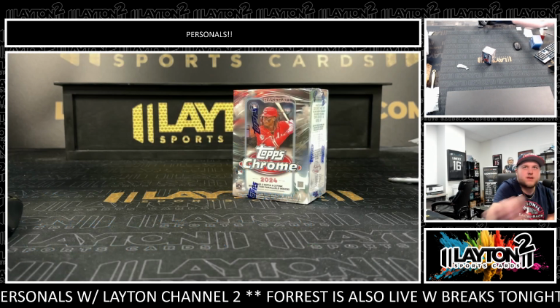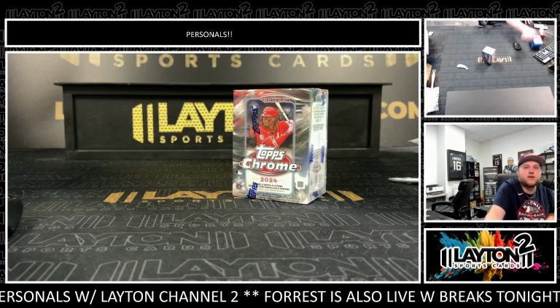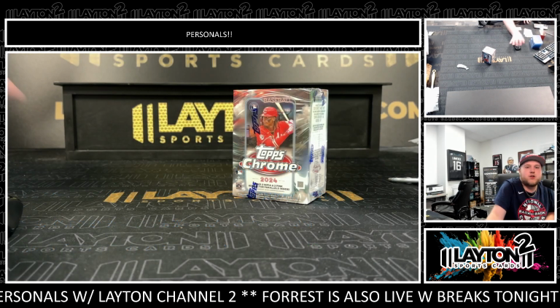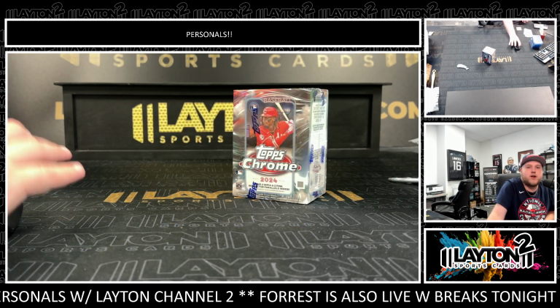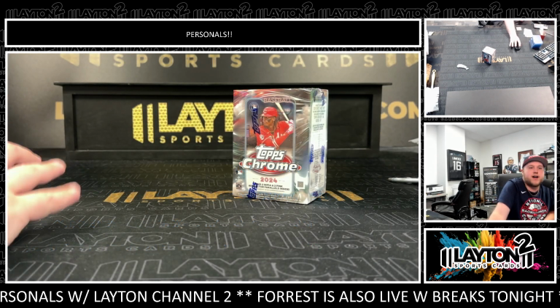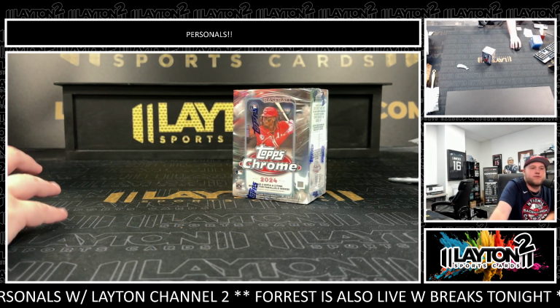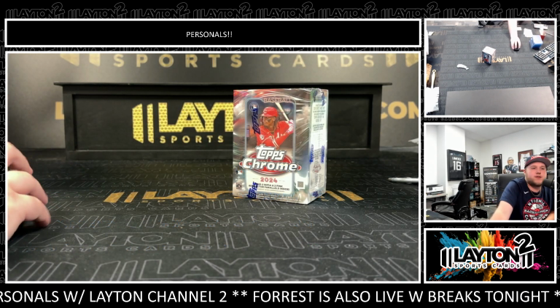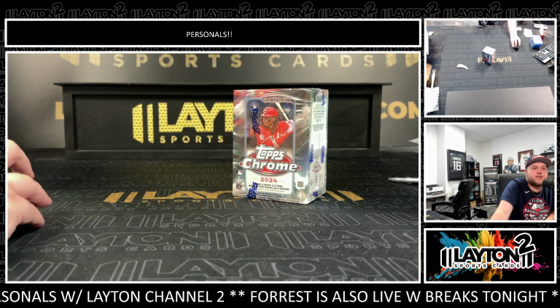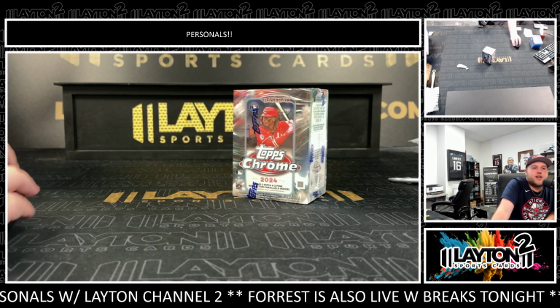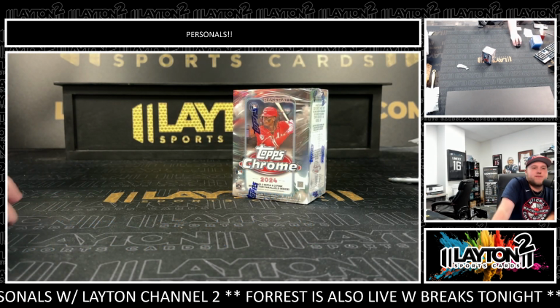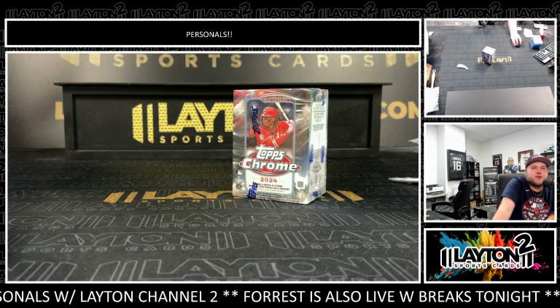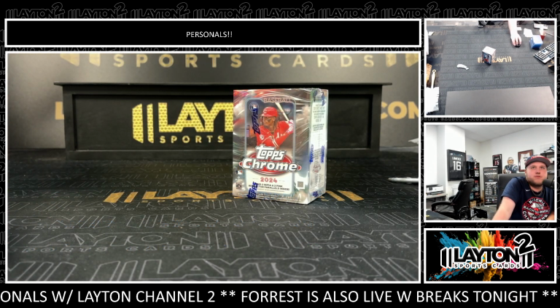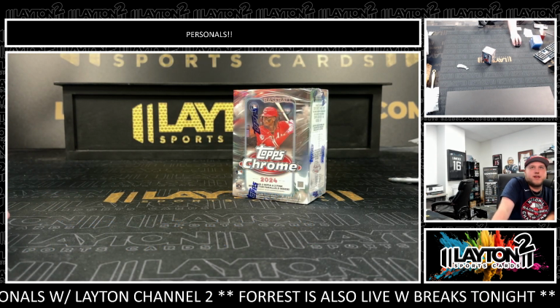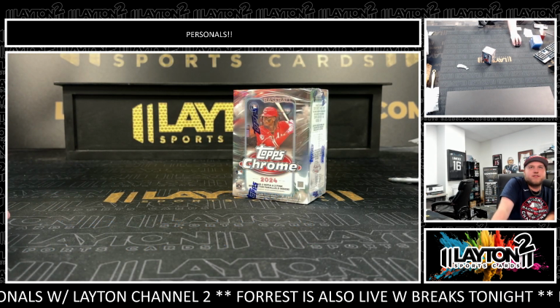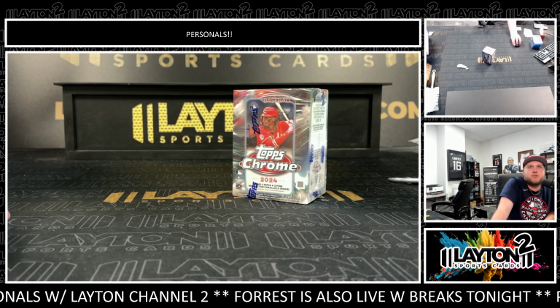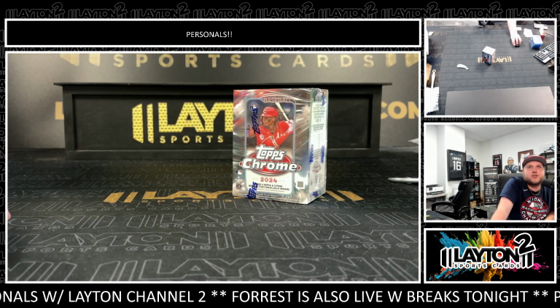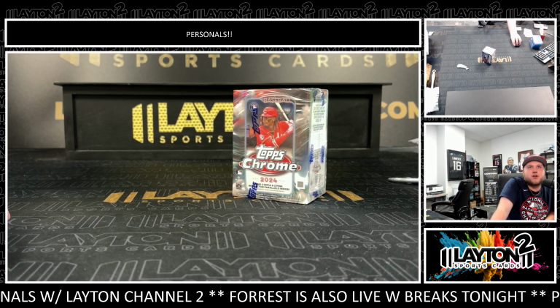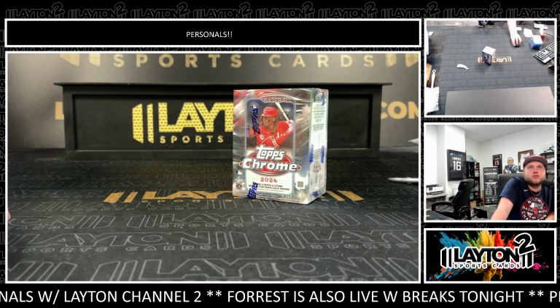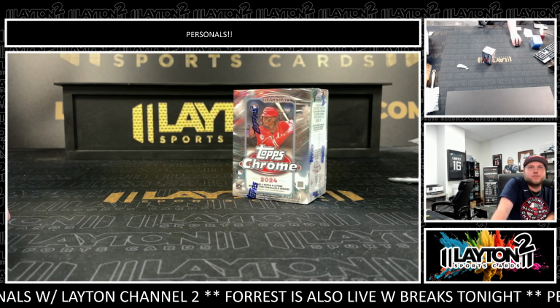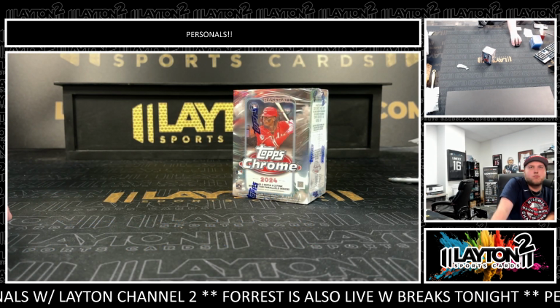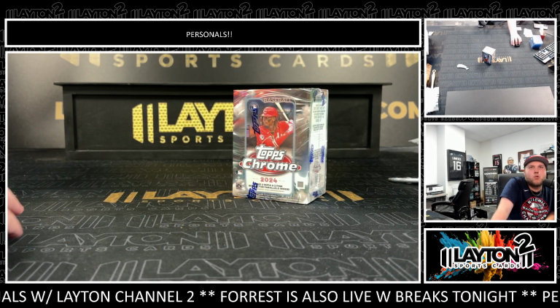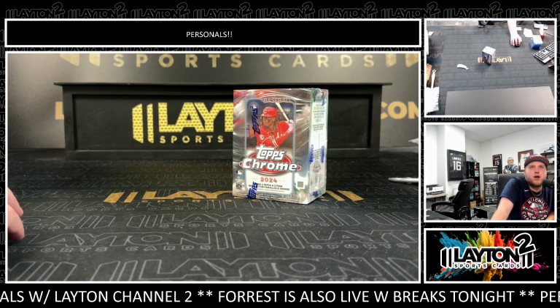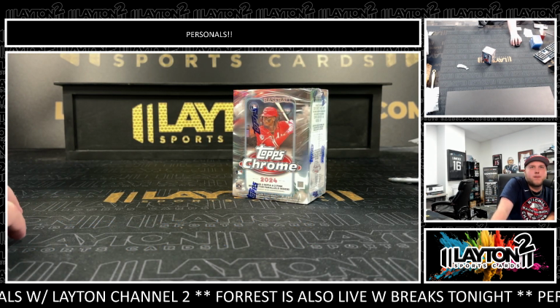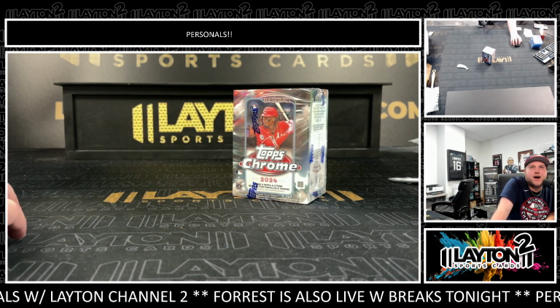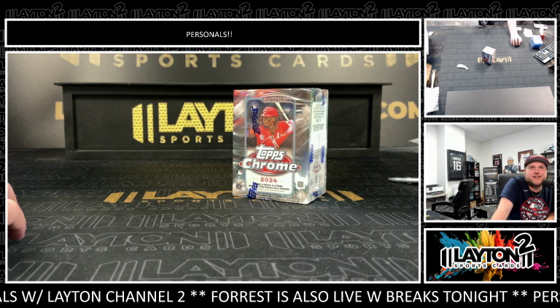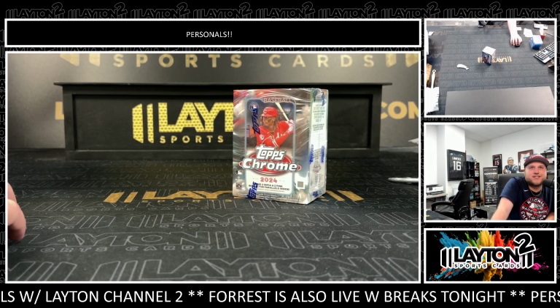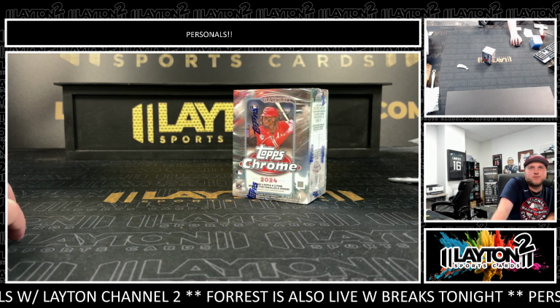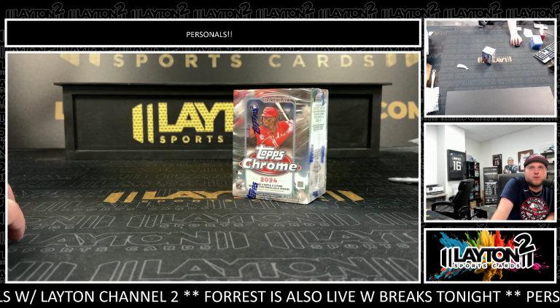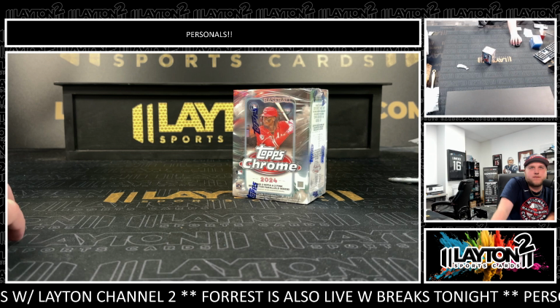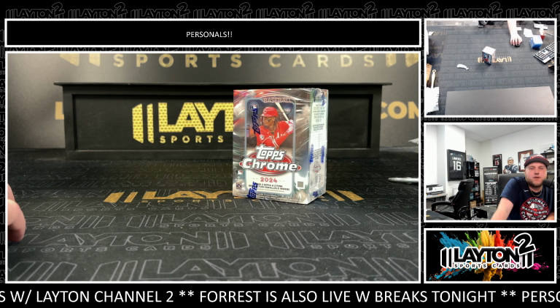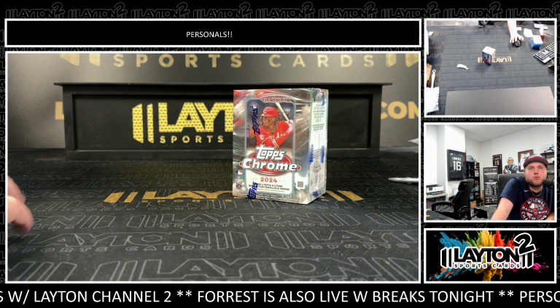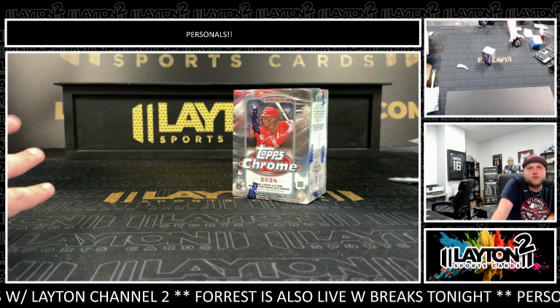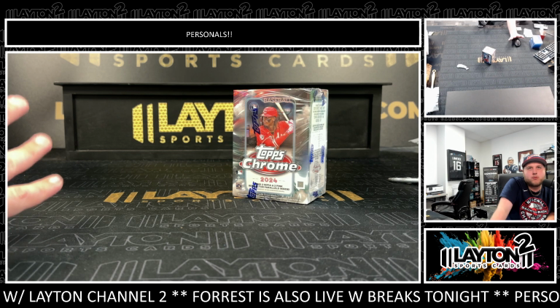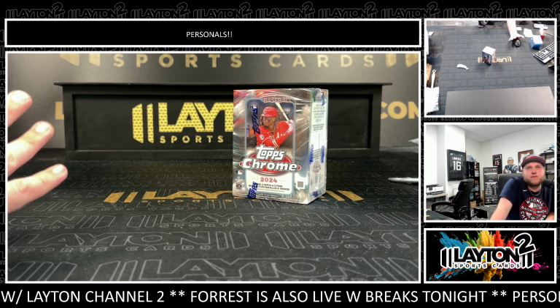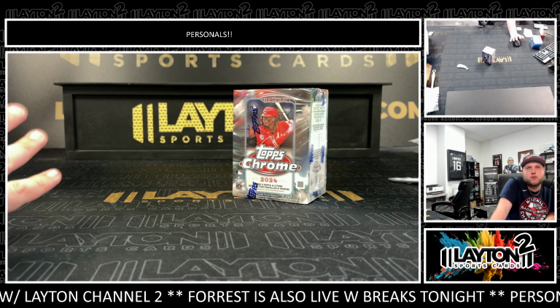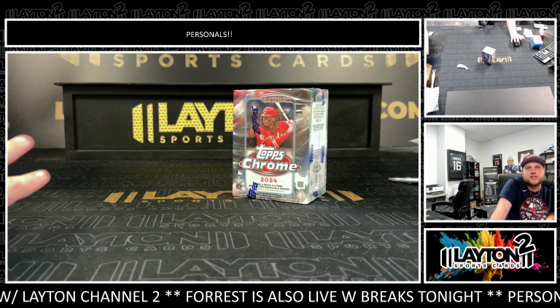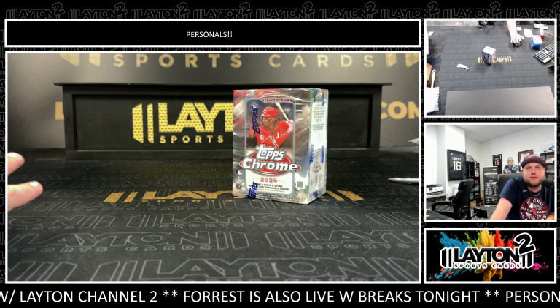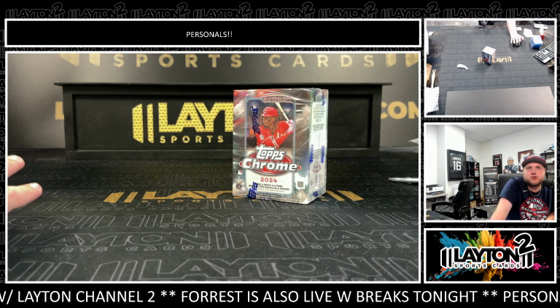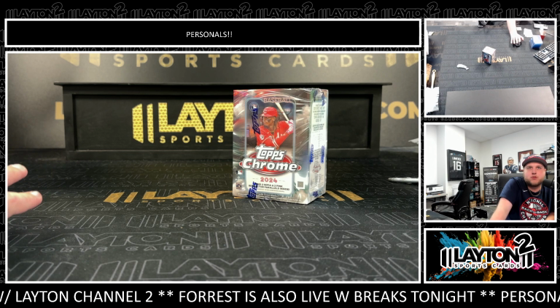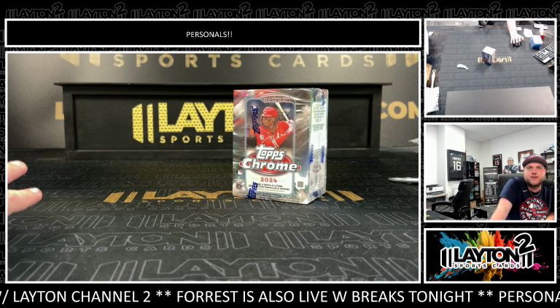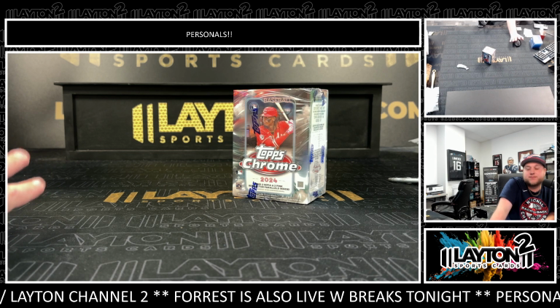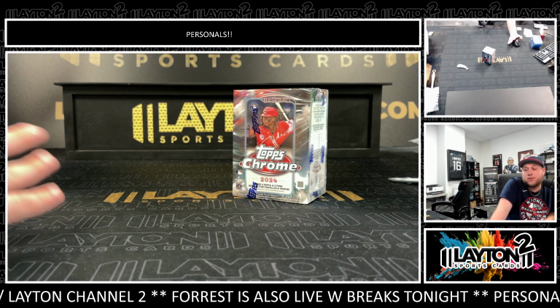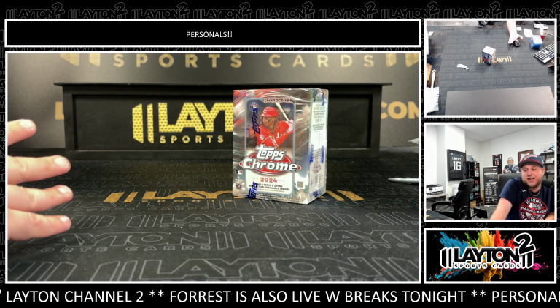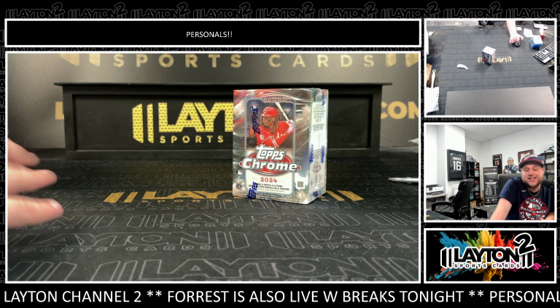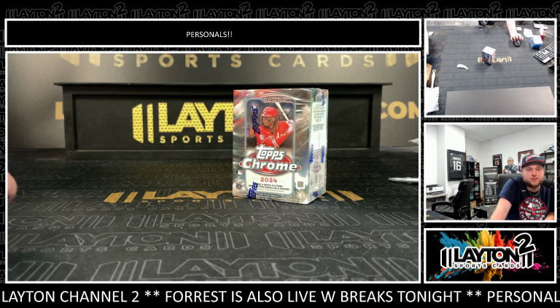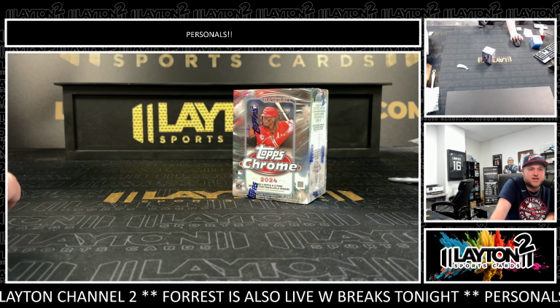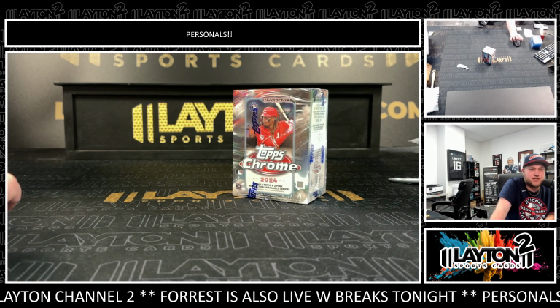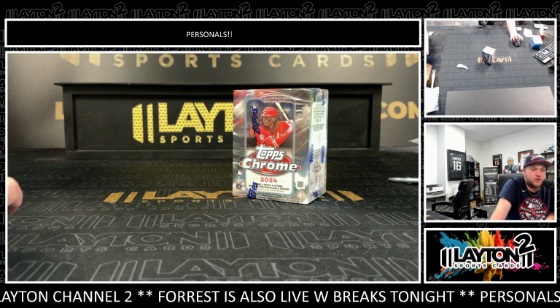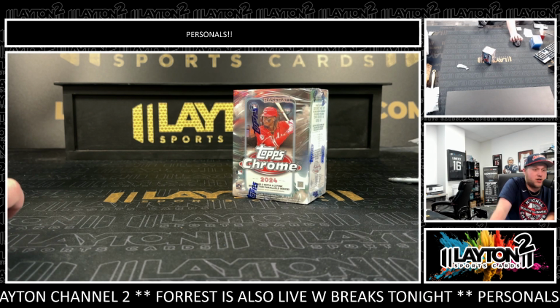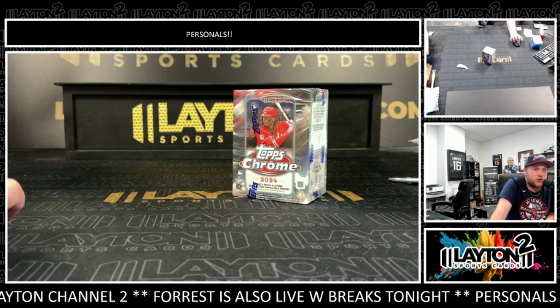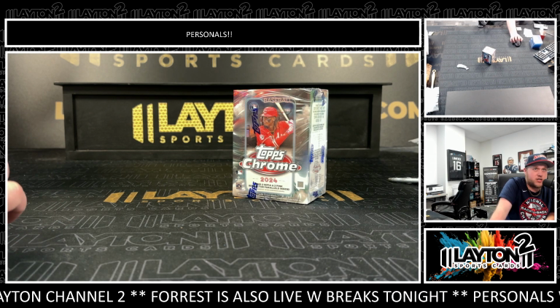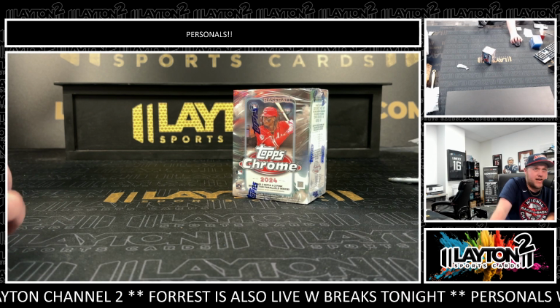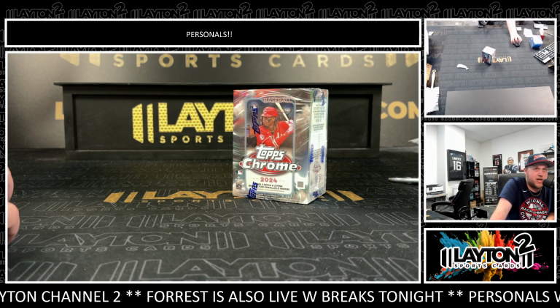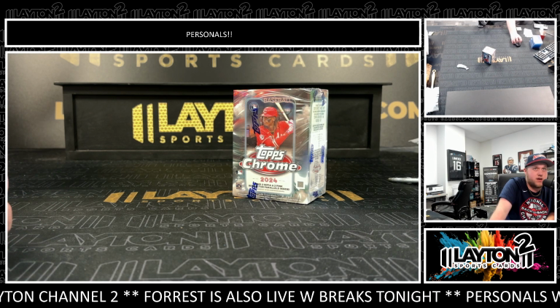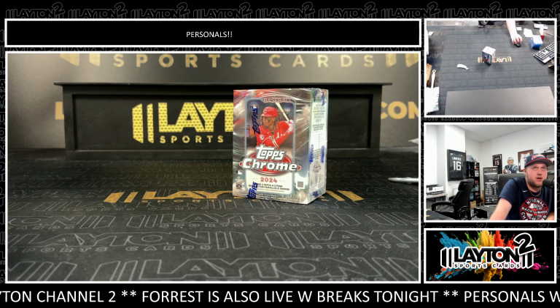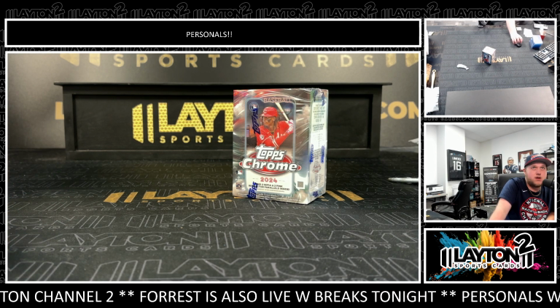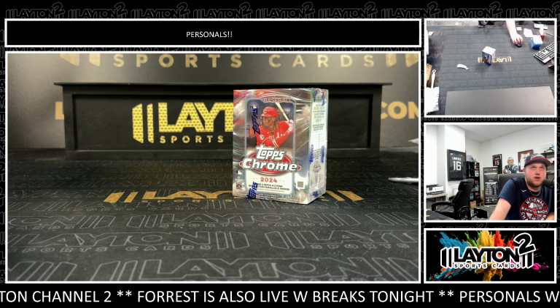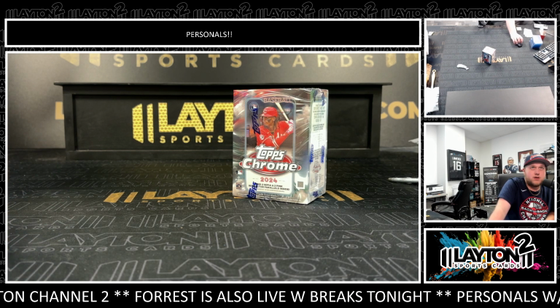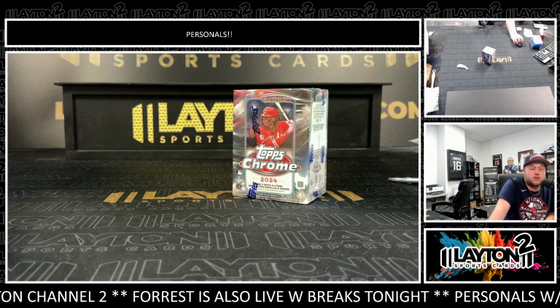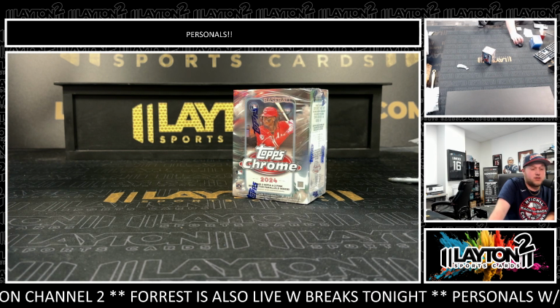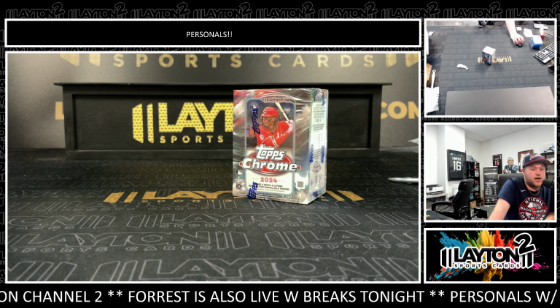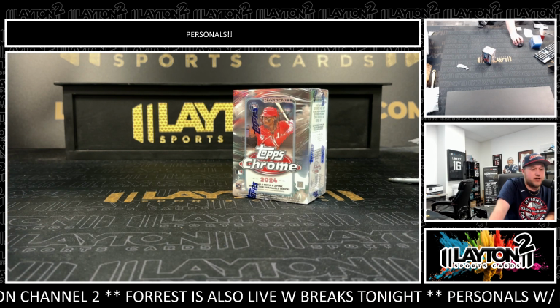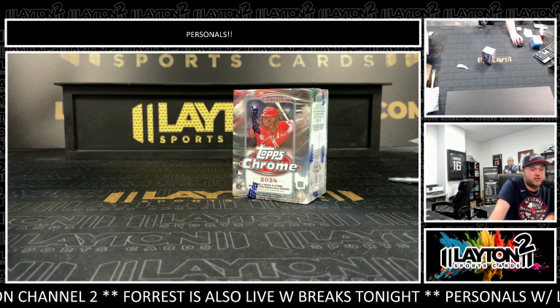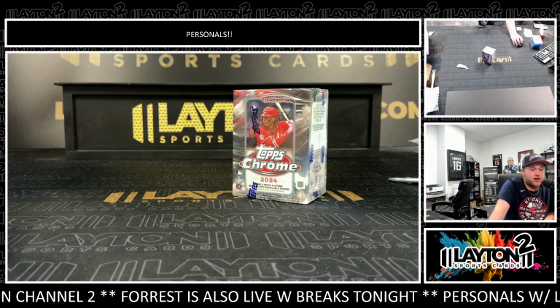What's going on, everyone. Sam here with Leighton Sports Guards. This is one box of 24 Topps Chrome Baseball Blaster for Tucker J. Good luck here, Tucker.